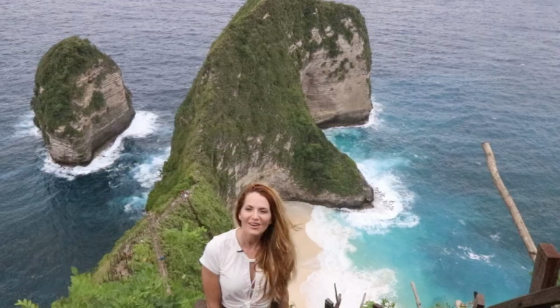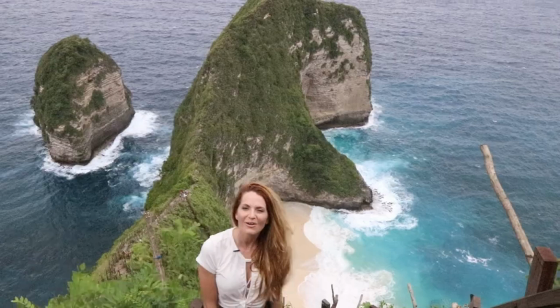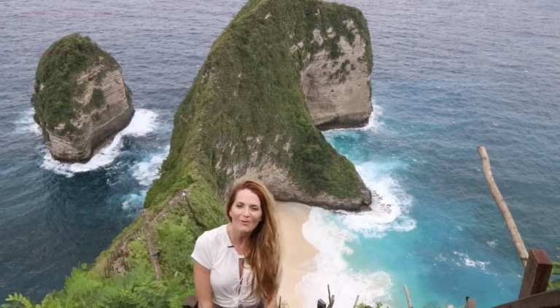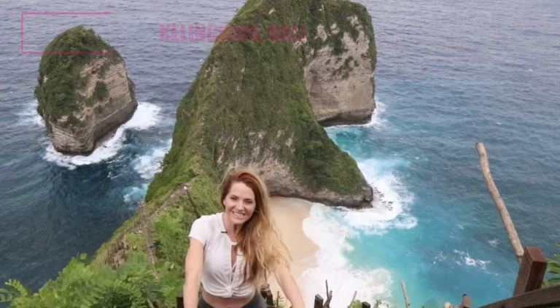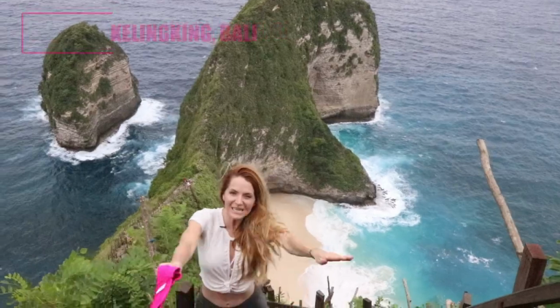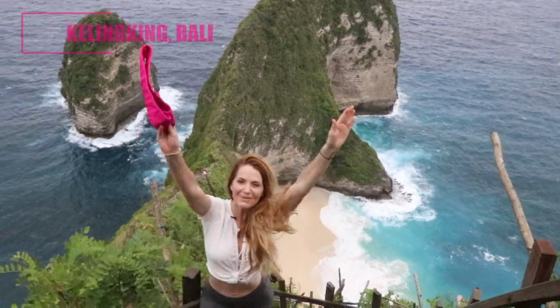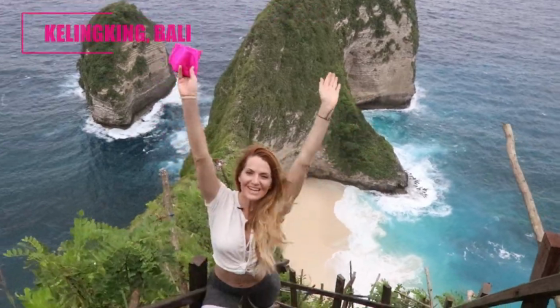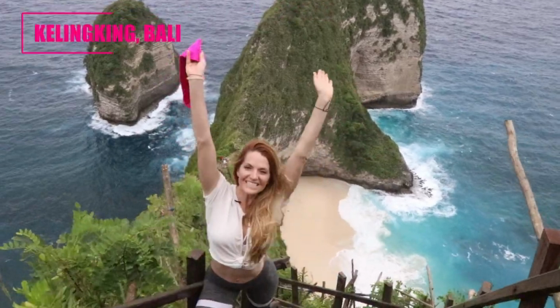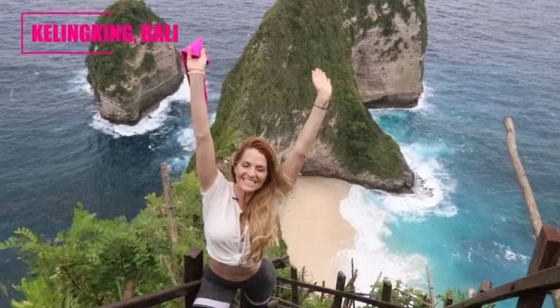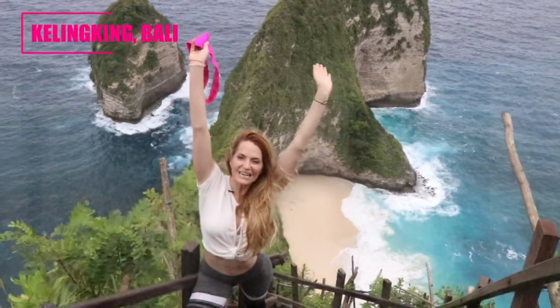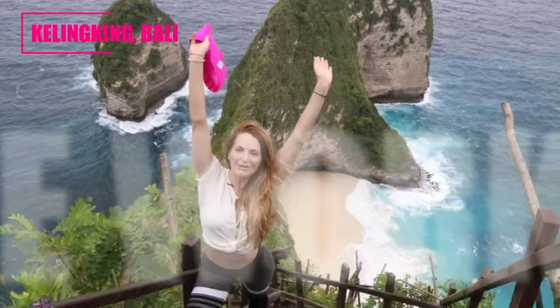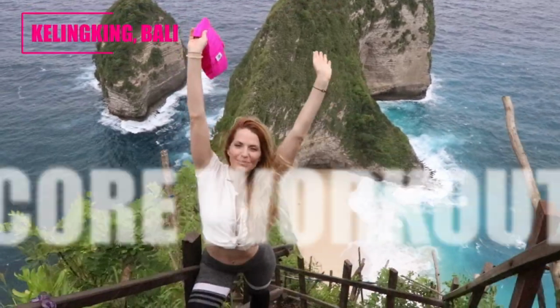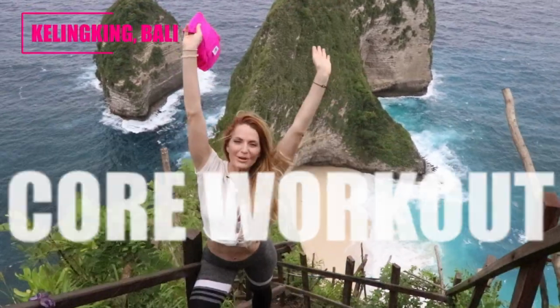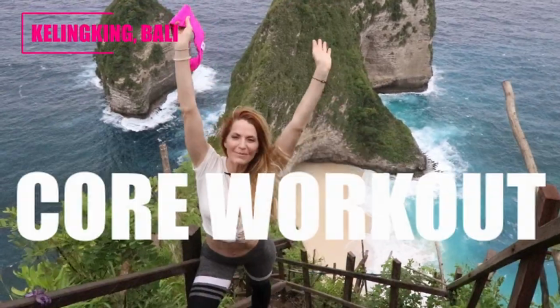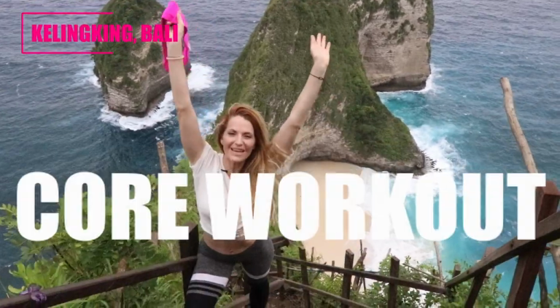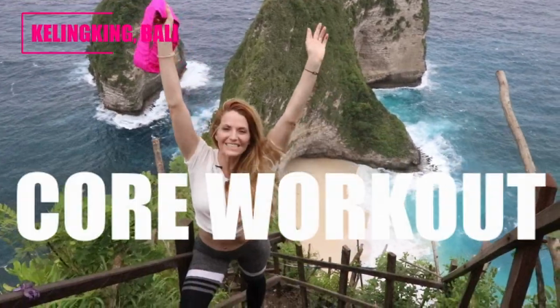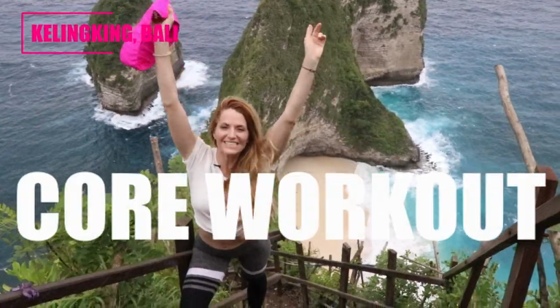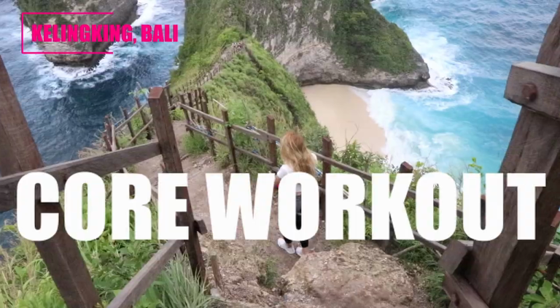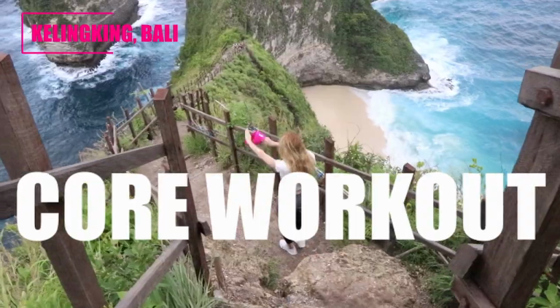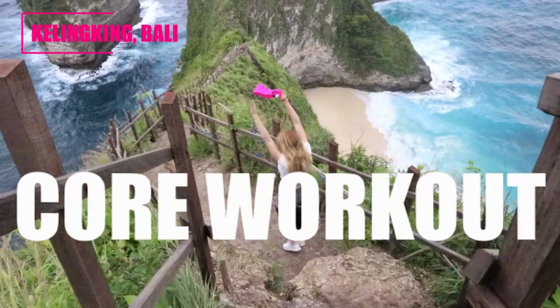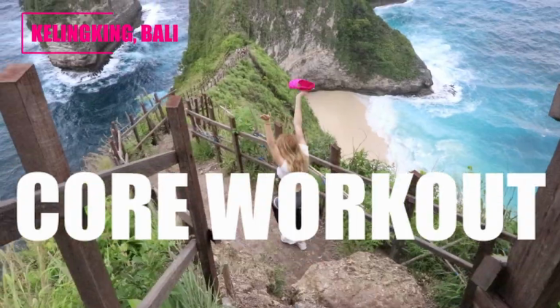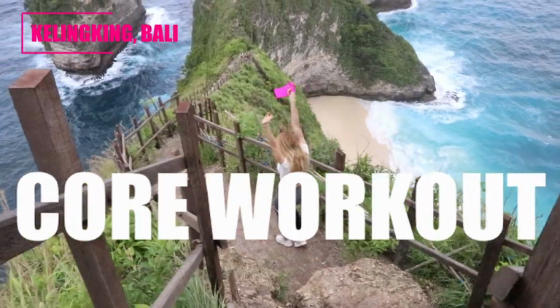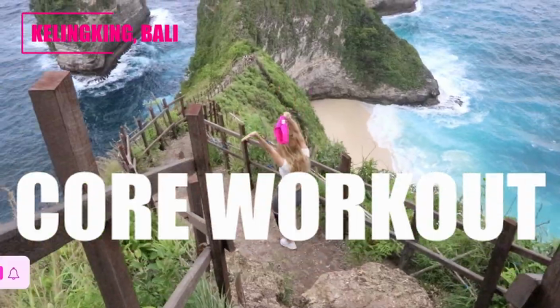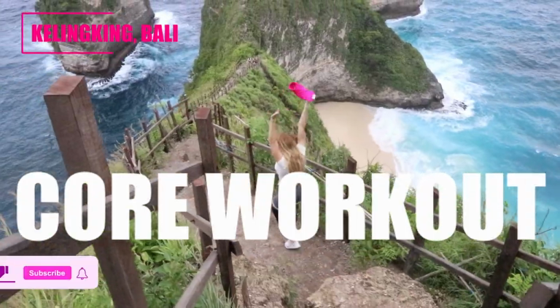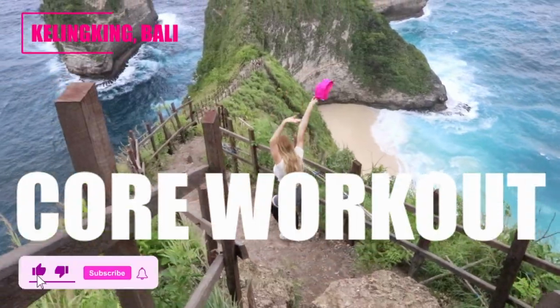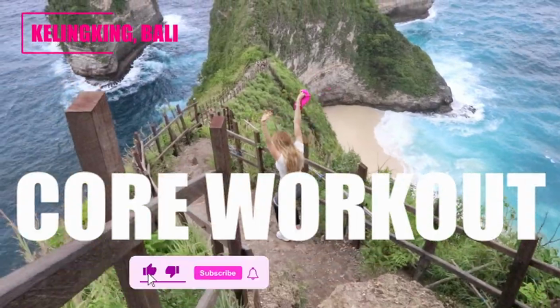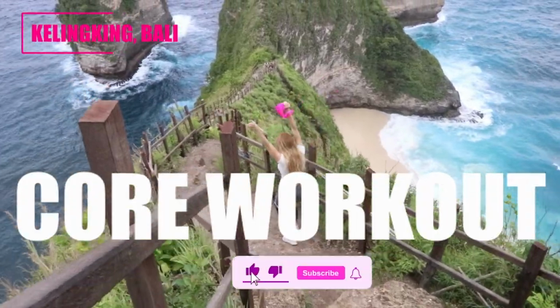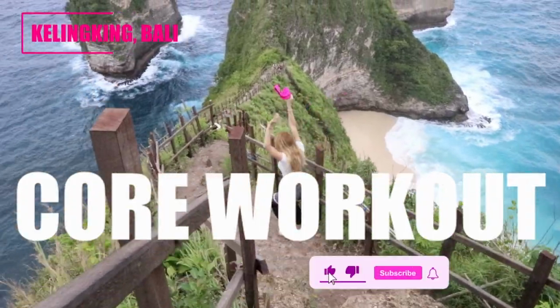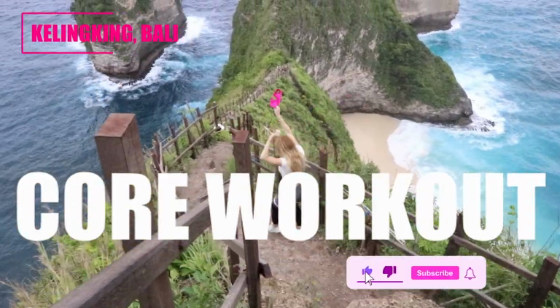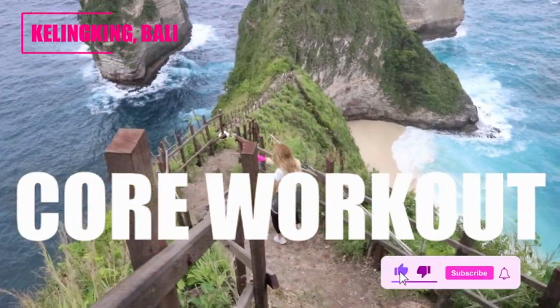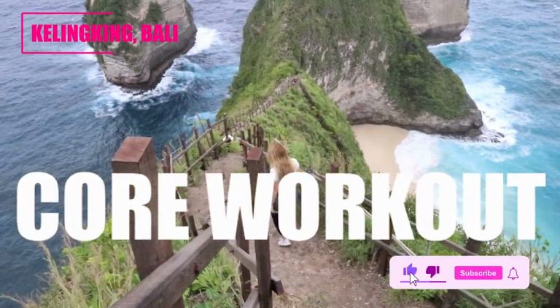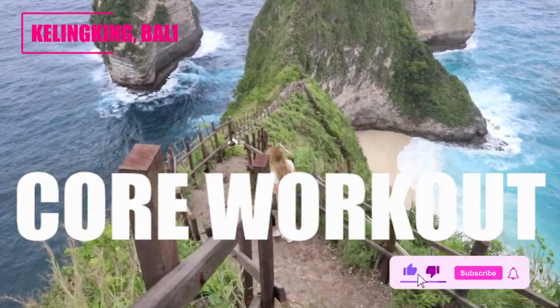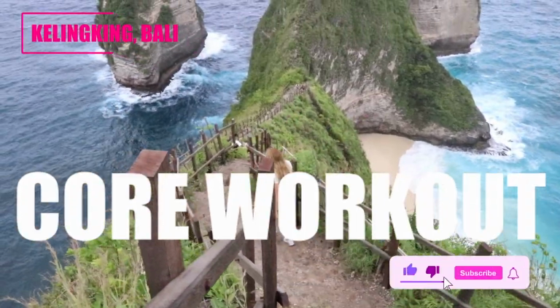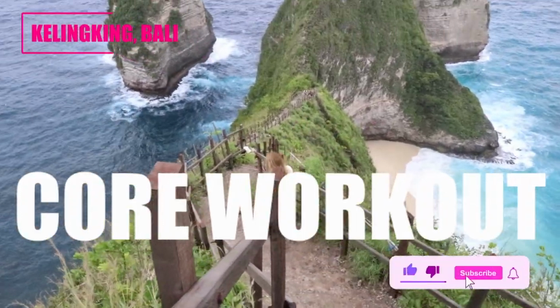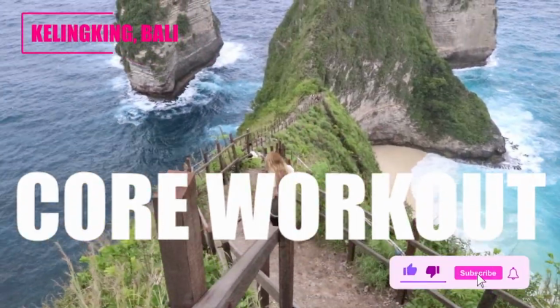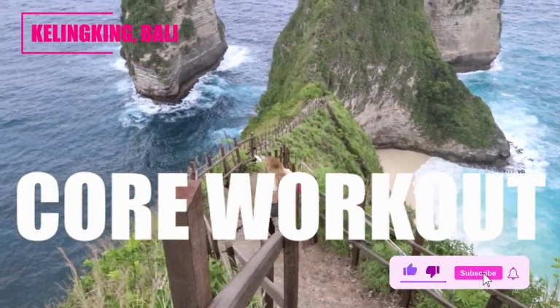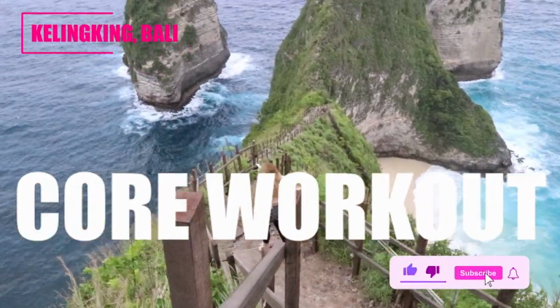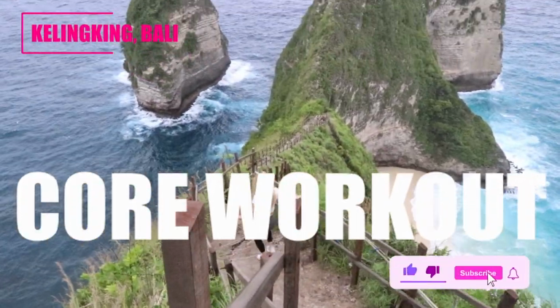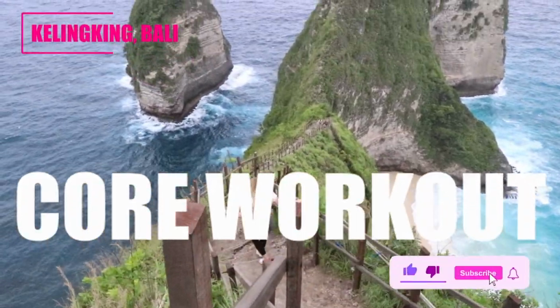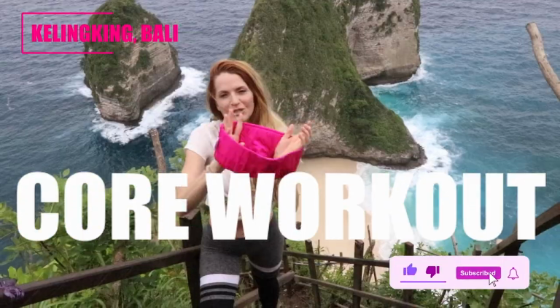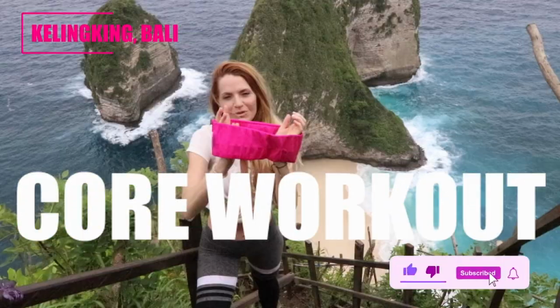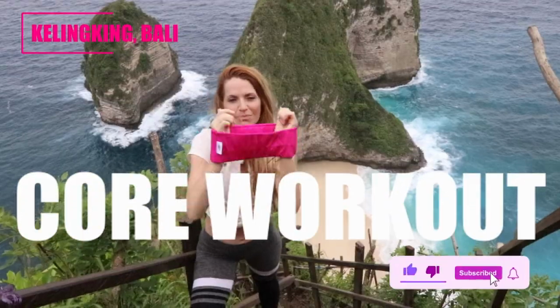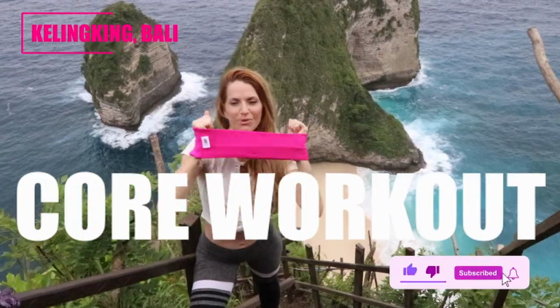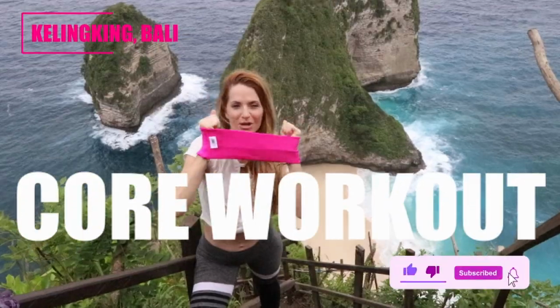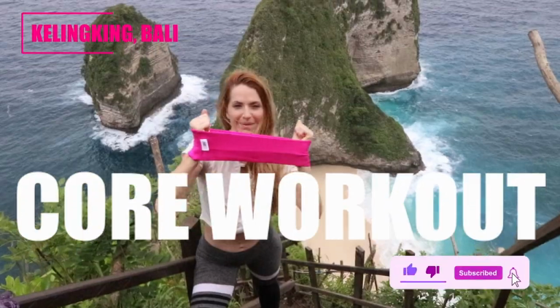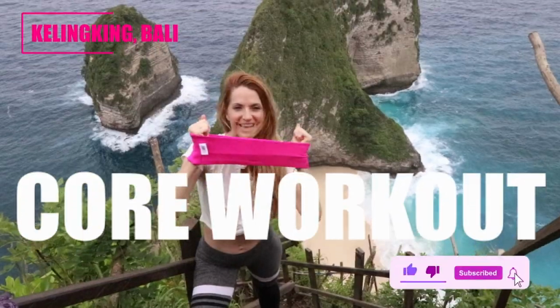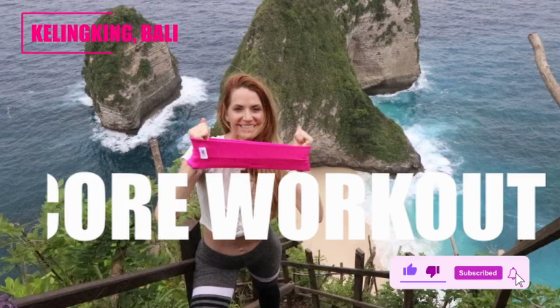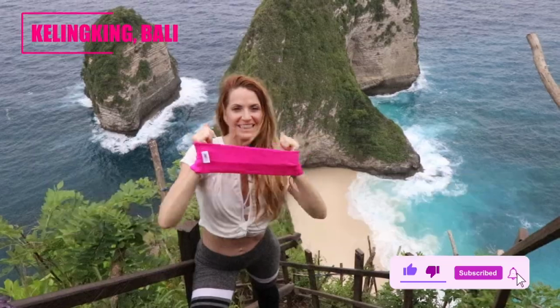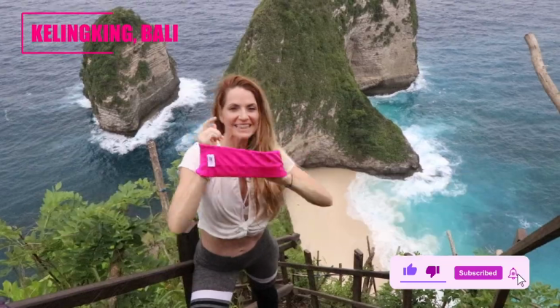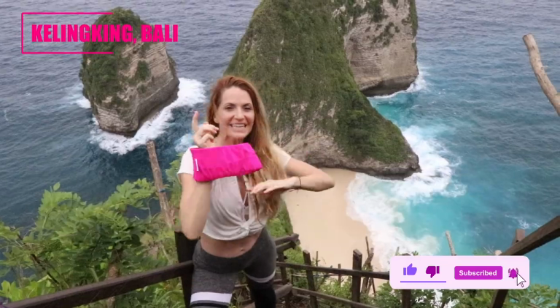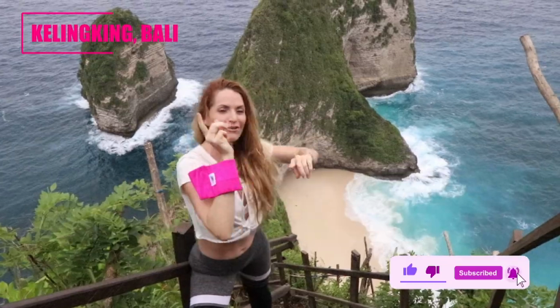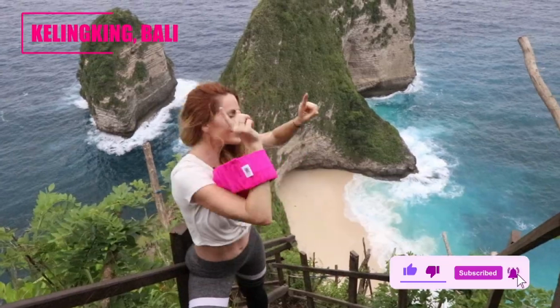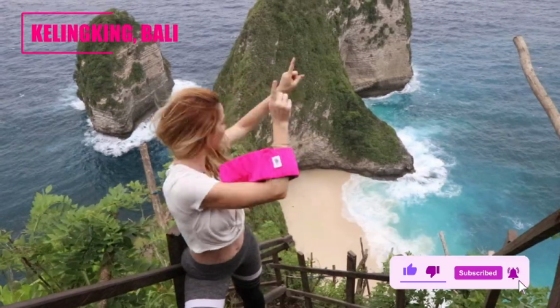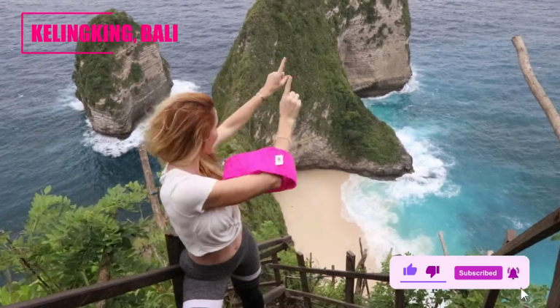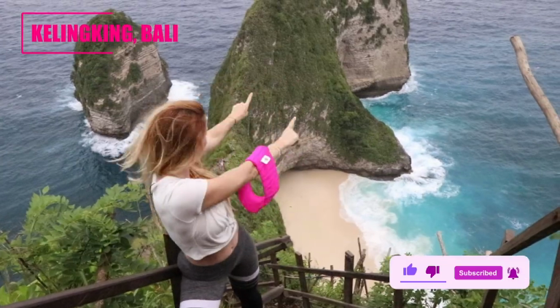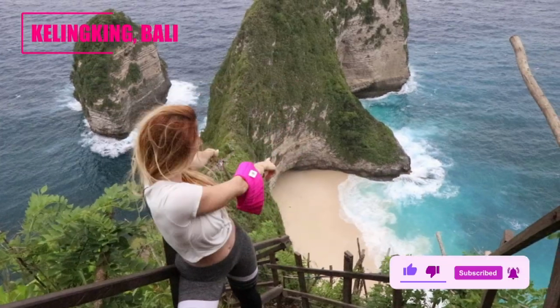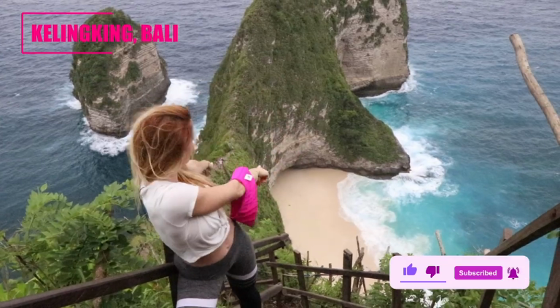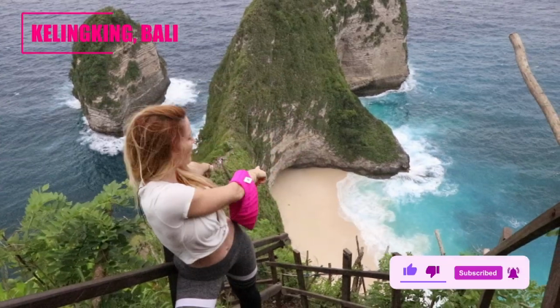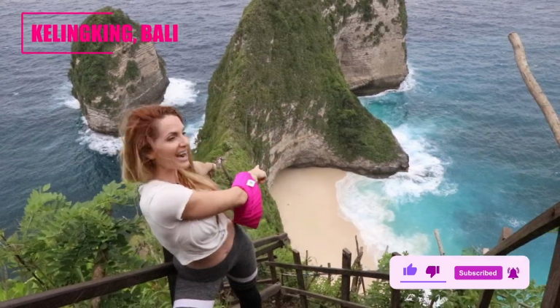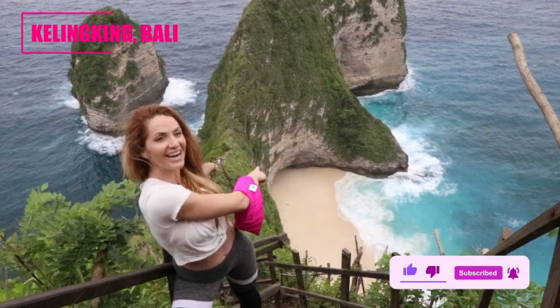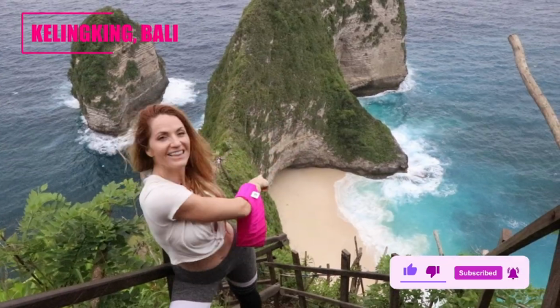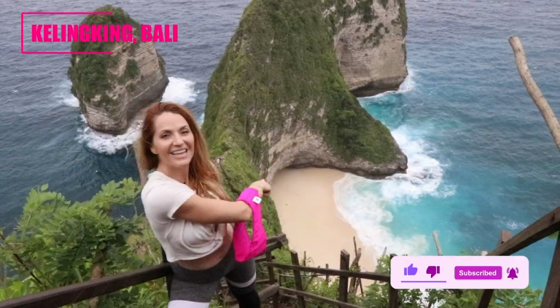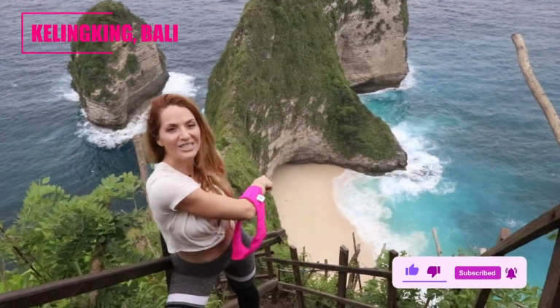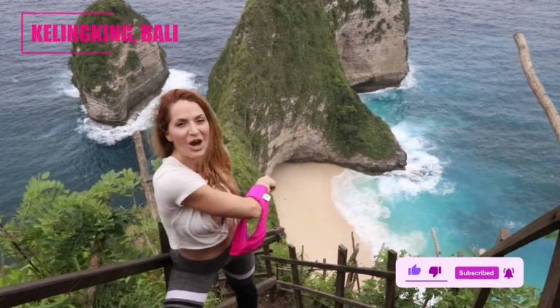What's up? You got Danita with Booty Bands, and today I'm going to show you a core workout that you can do with Booty Bands literally anywhere. Let's go.